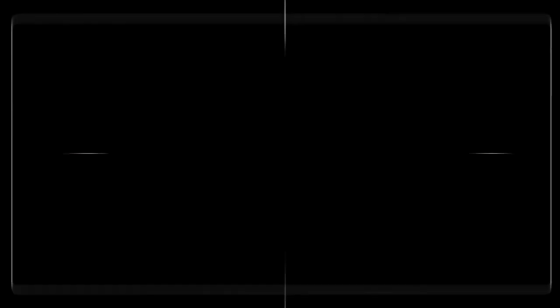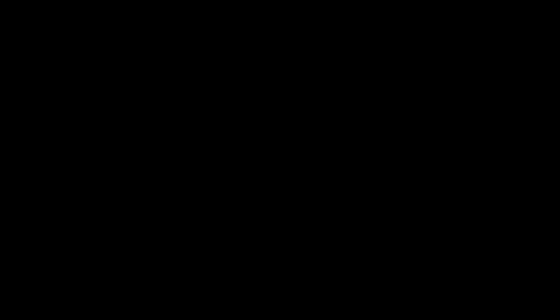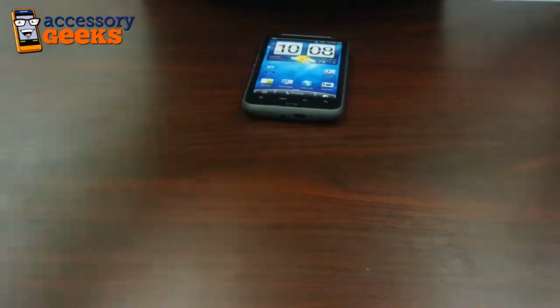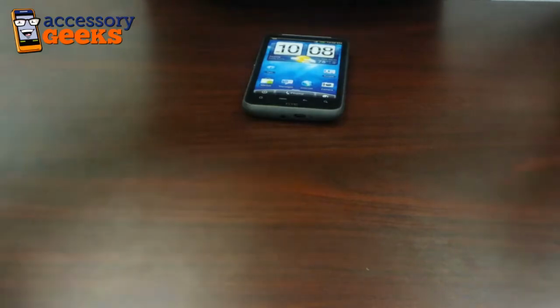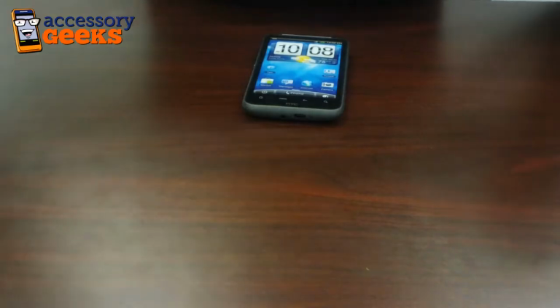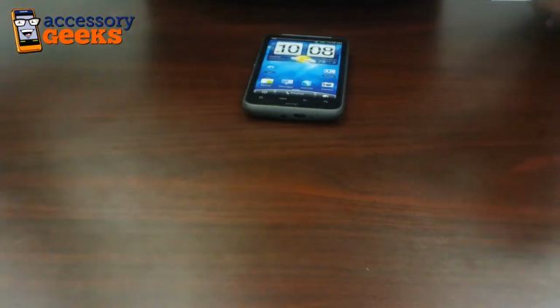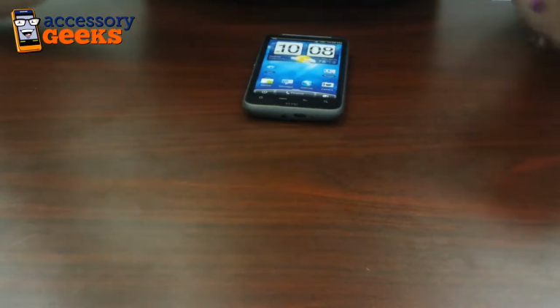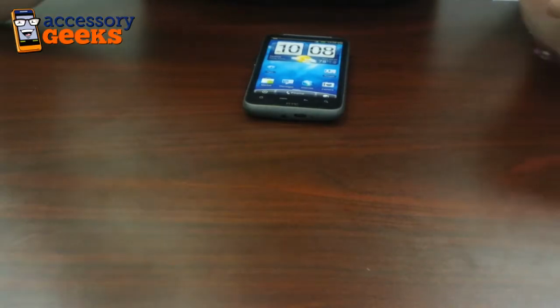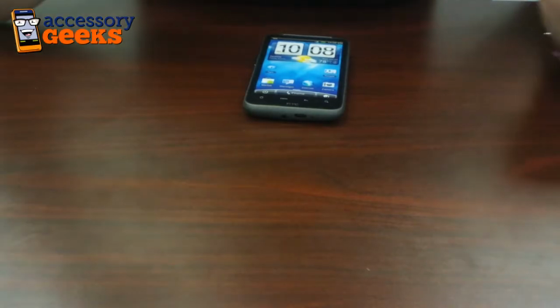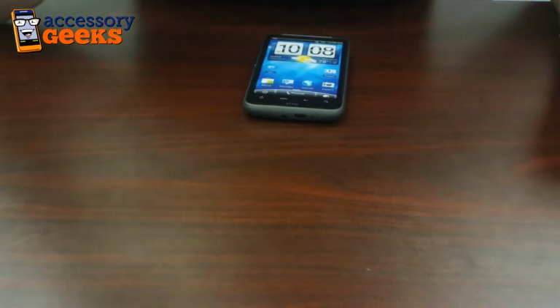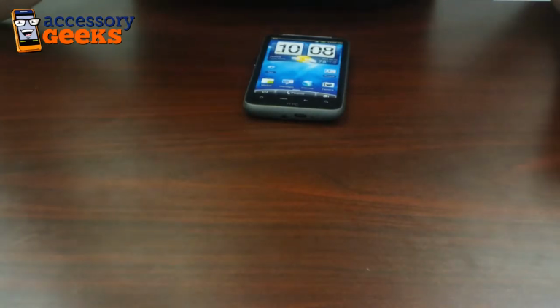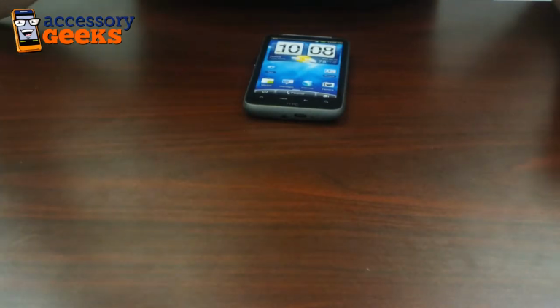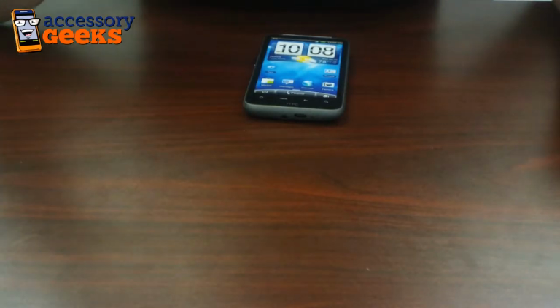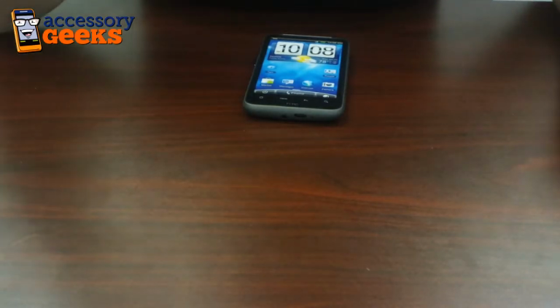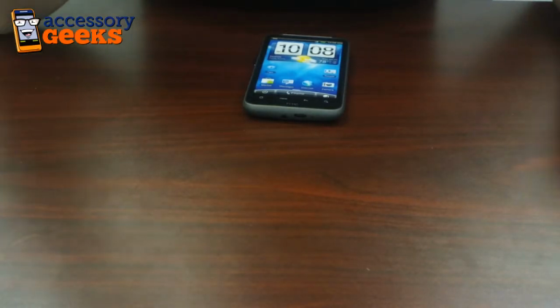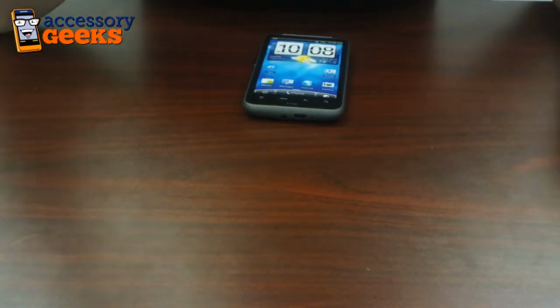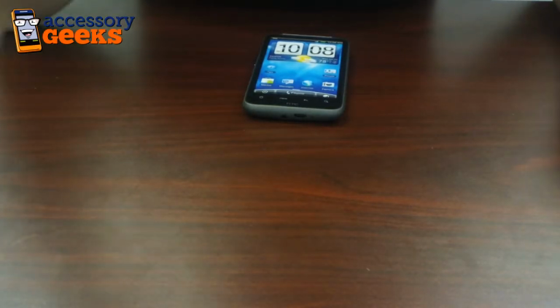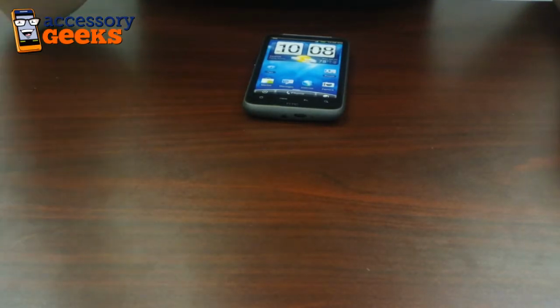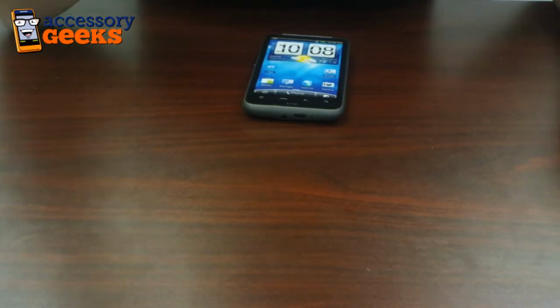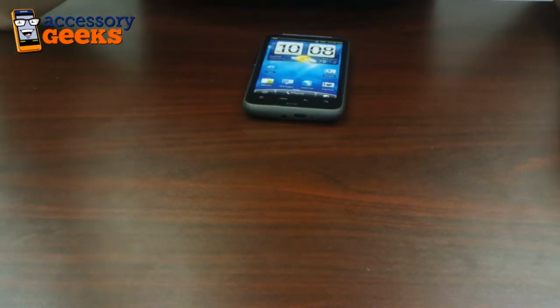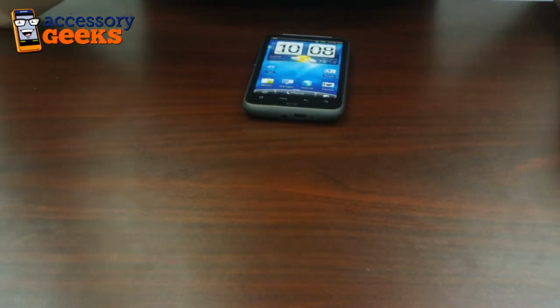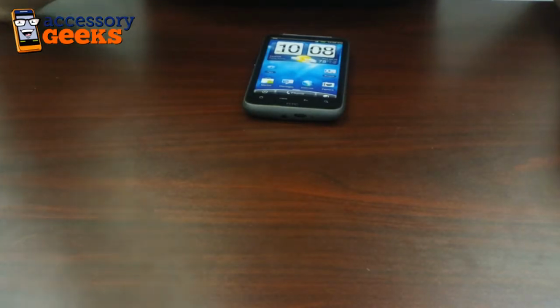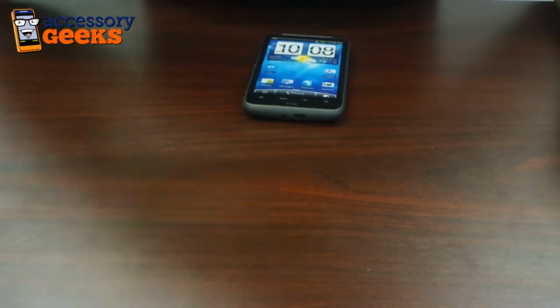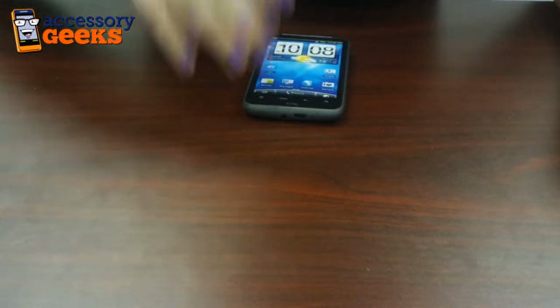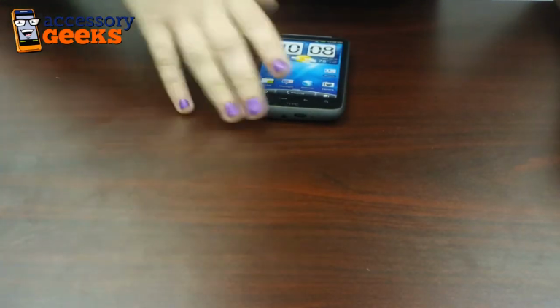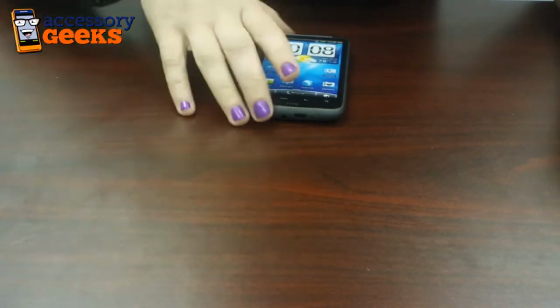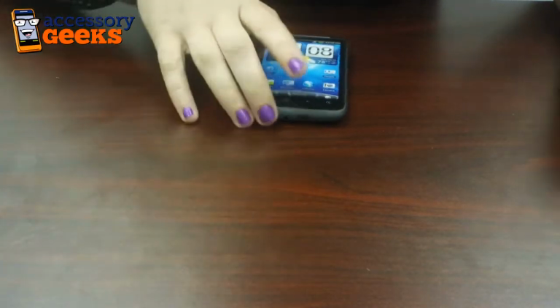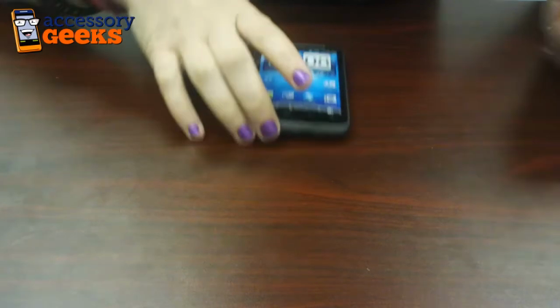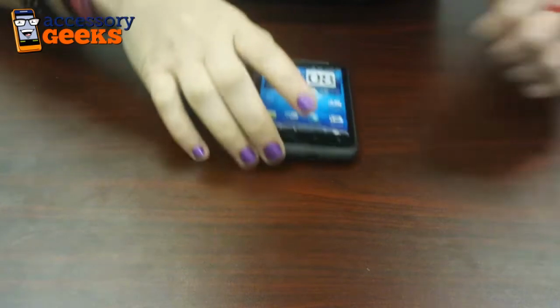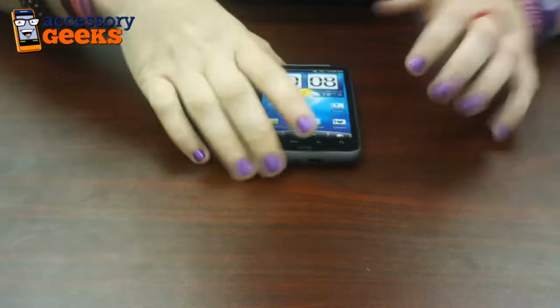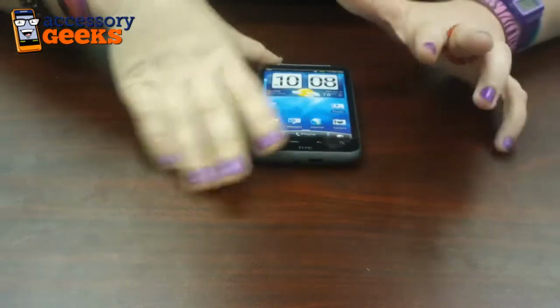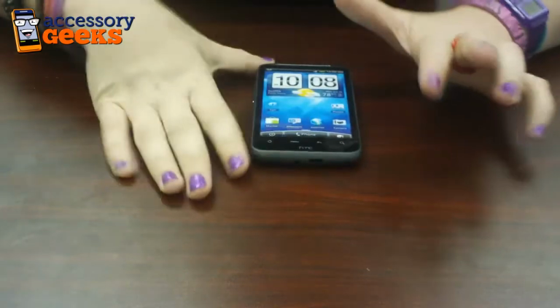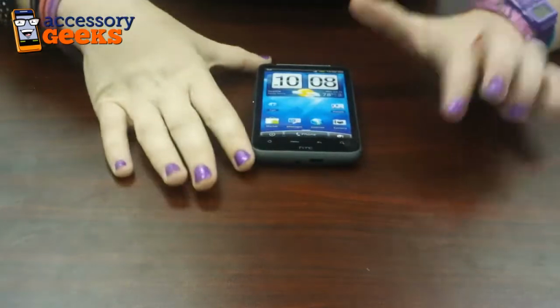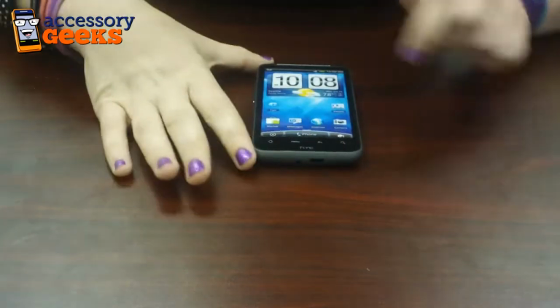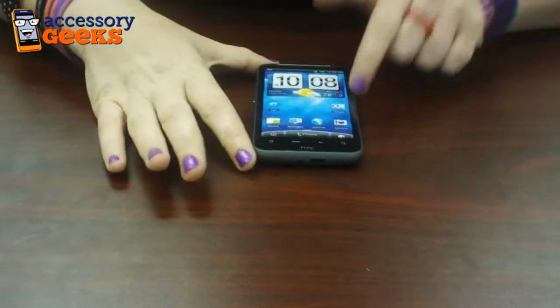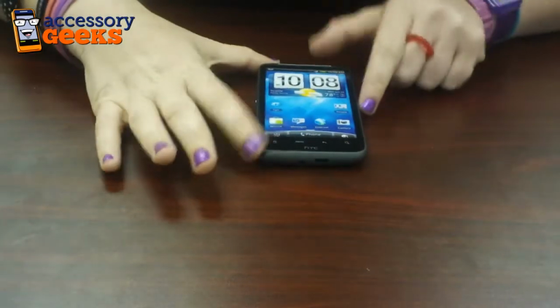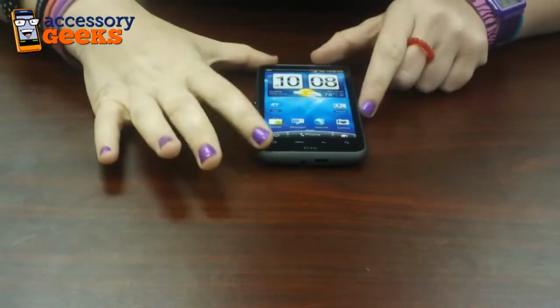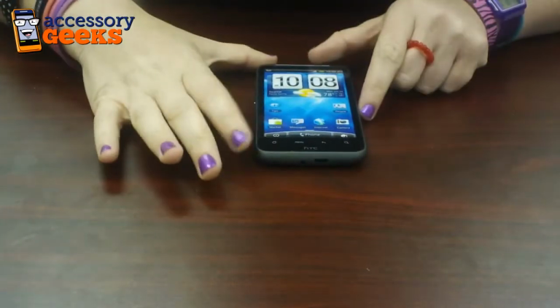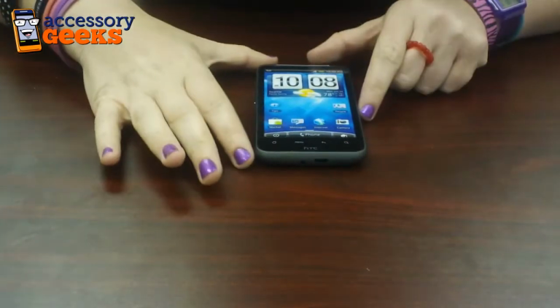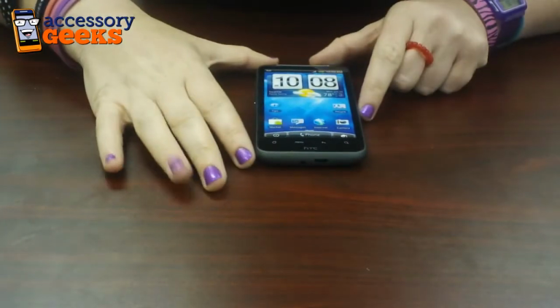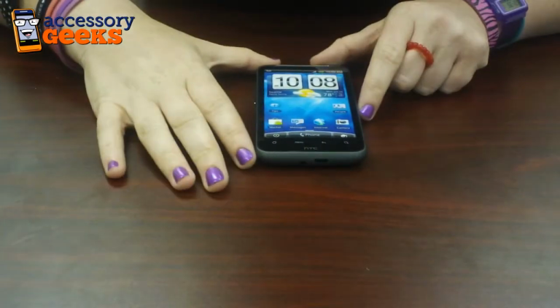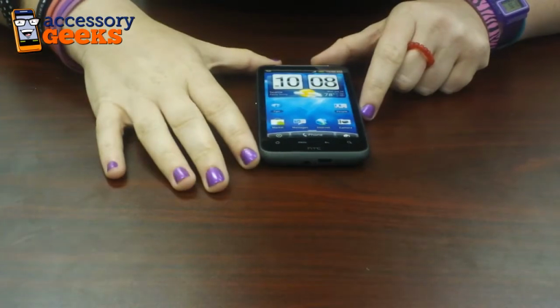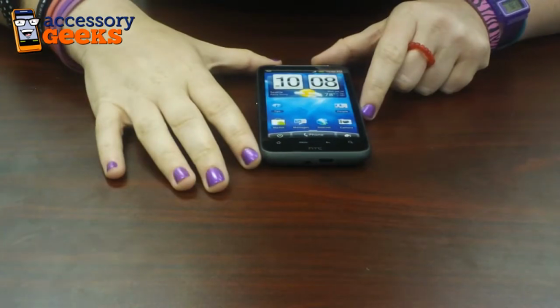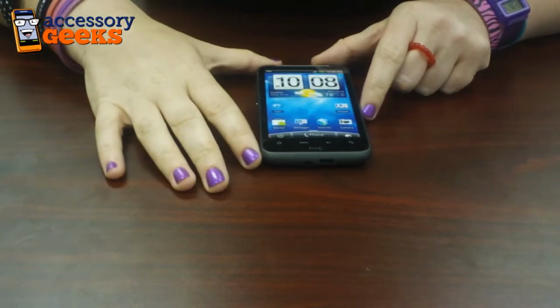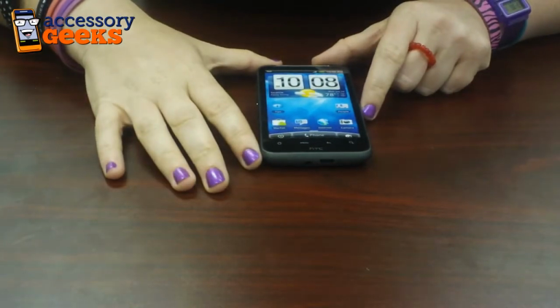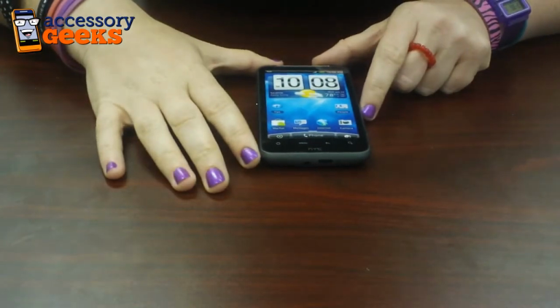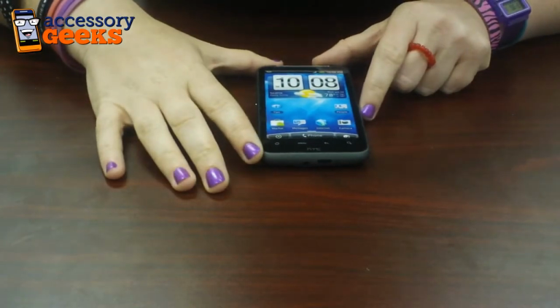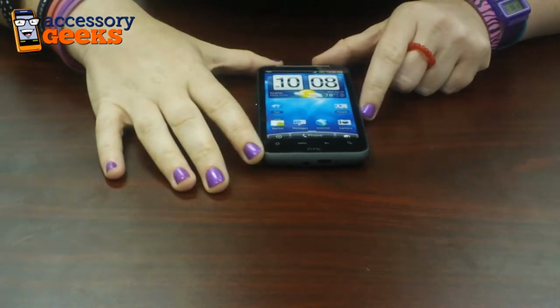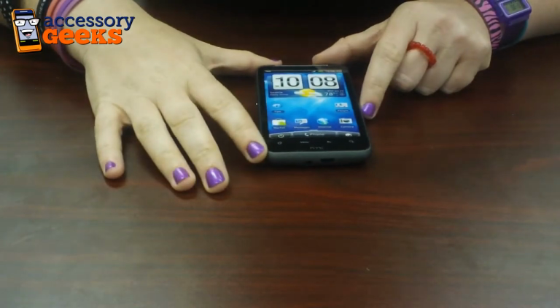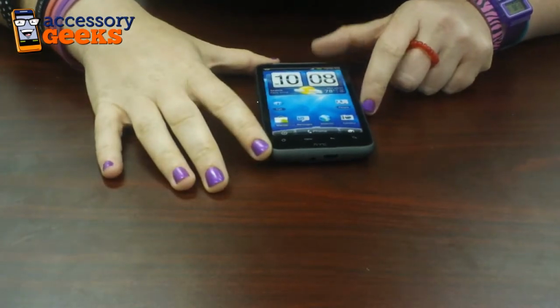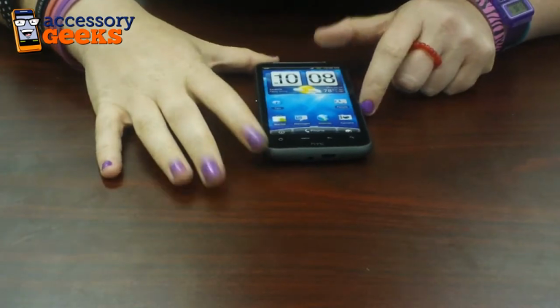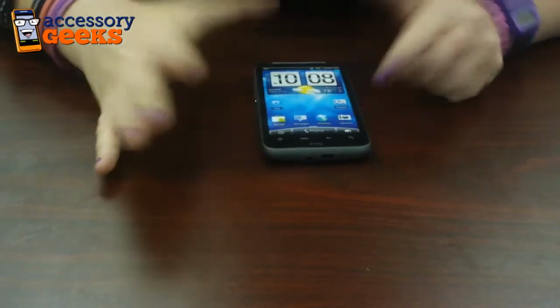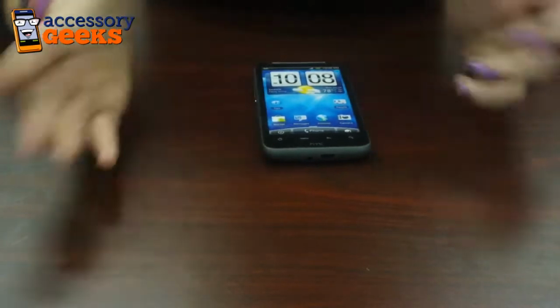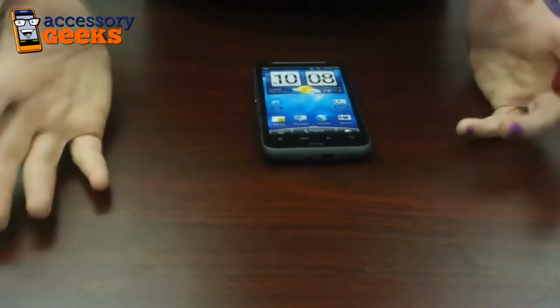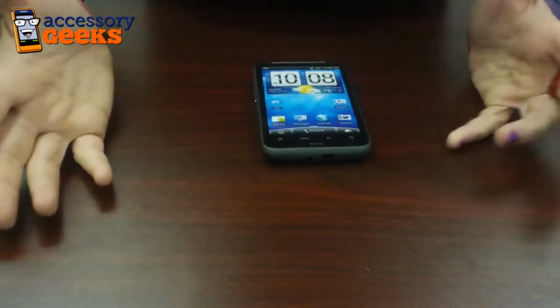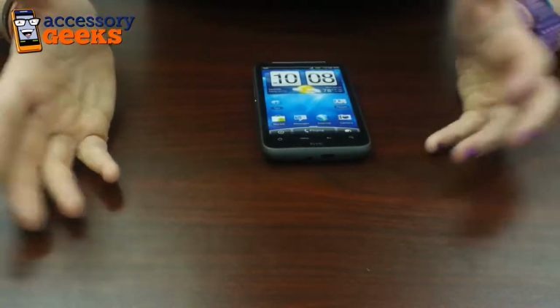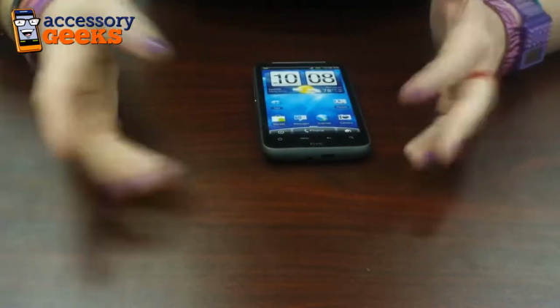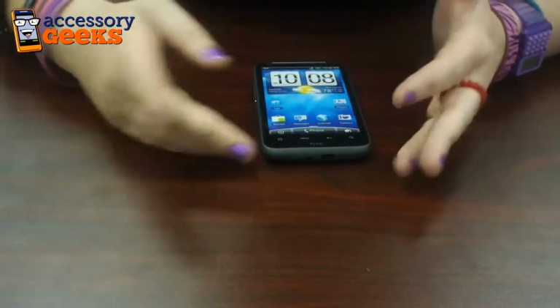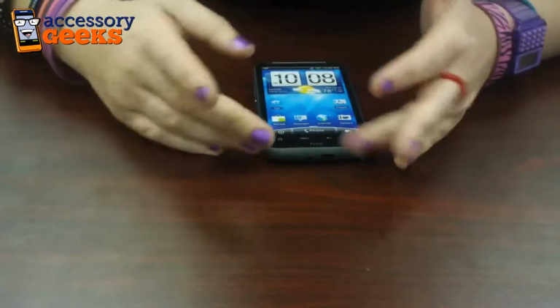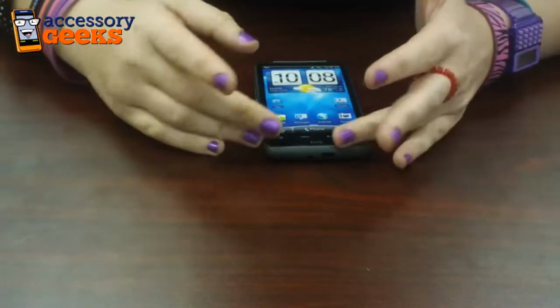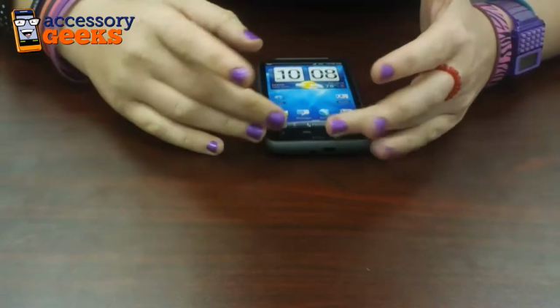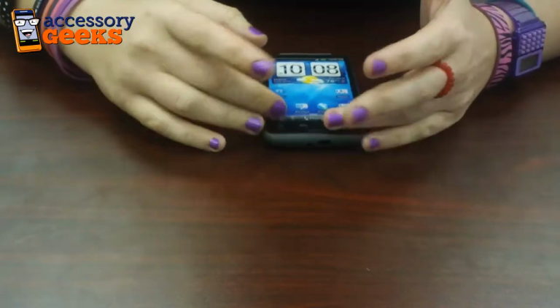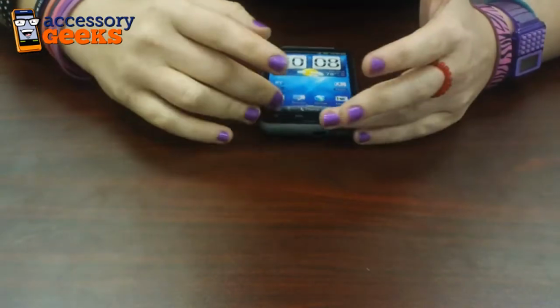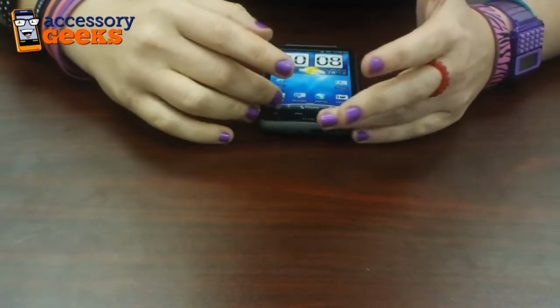Hey everyone, Melissa here from Accessory Geeks. I'm here with the HTC Inspire 4G and a few charging options.